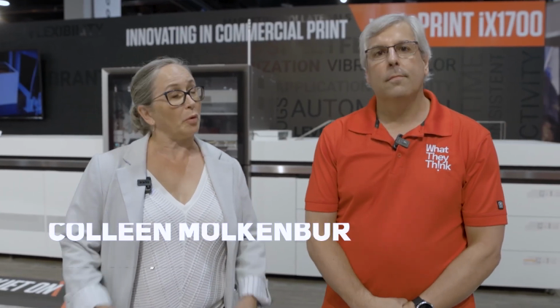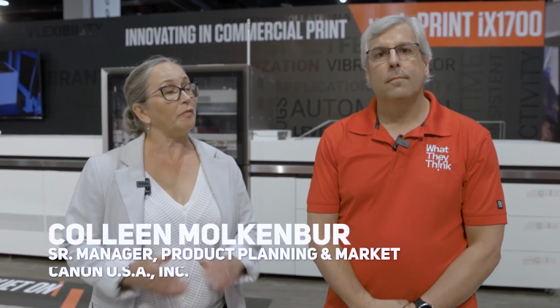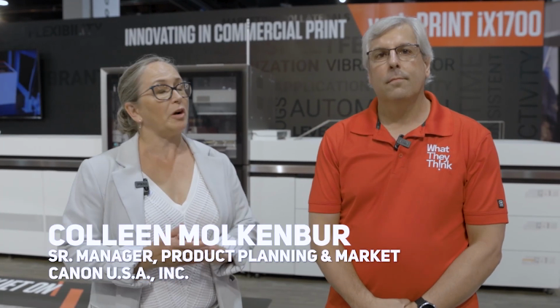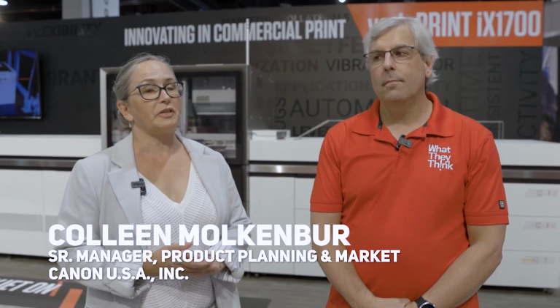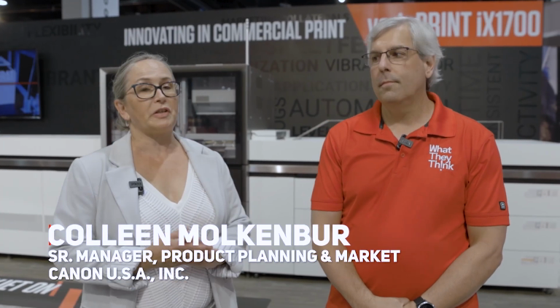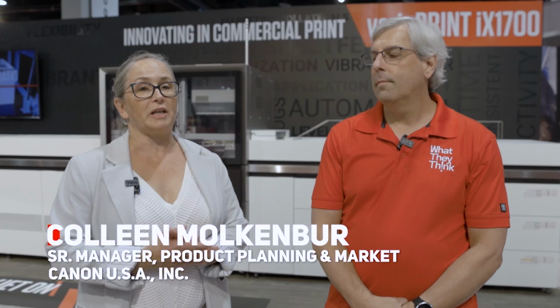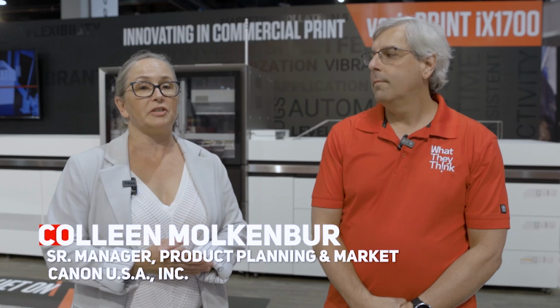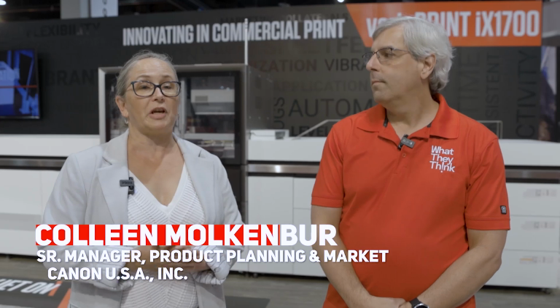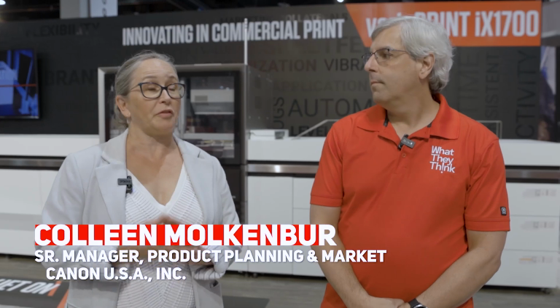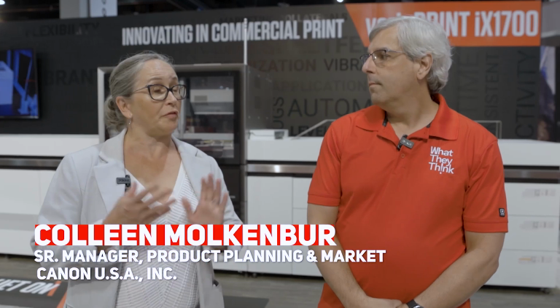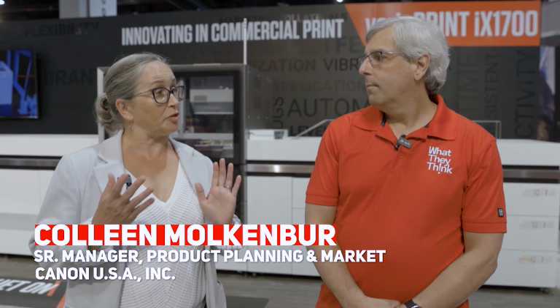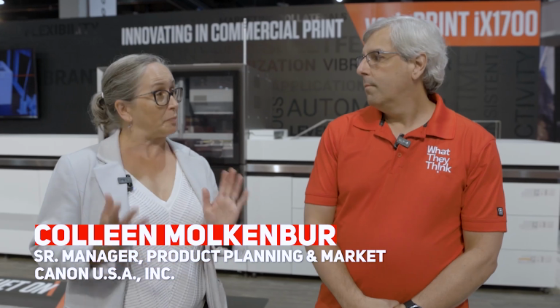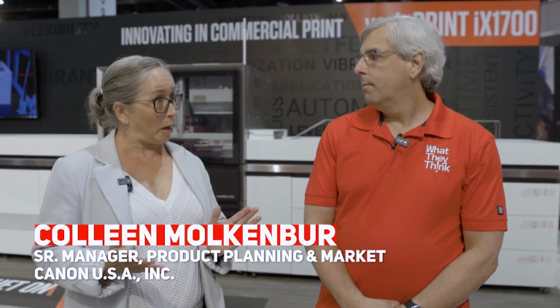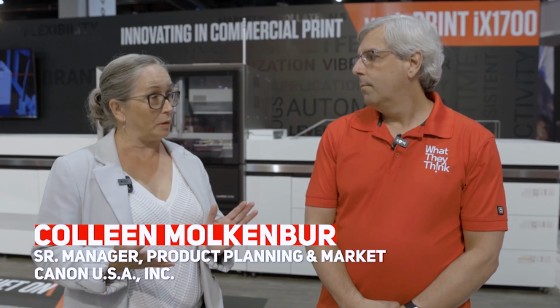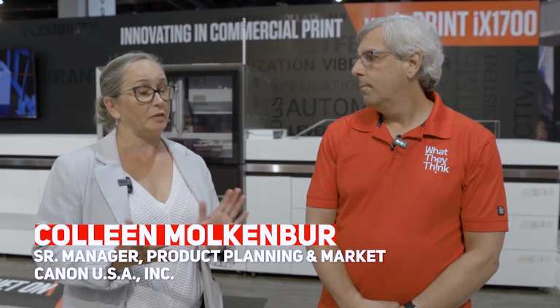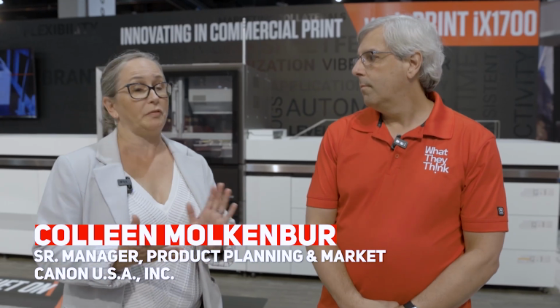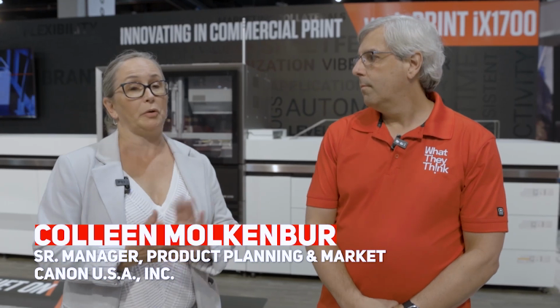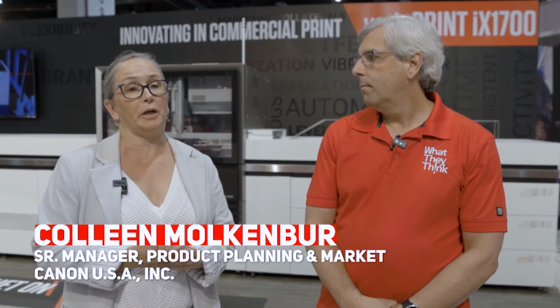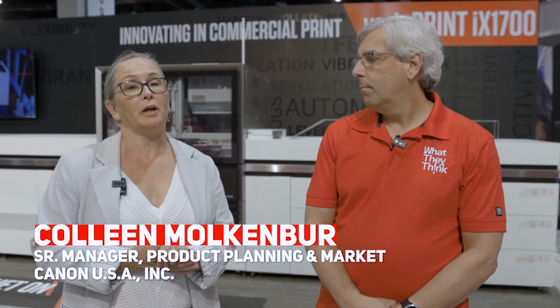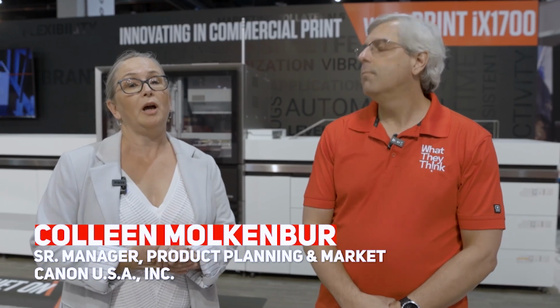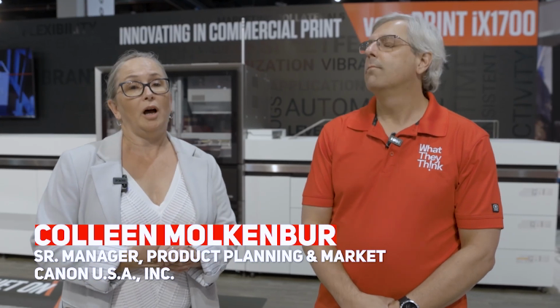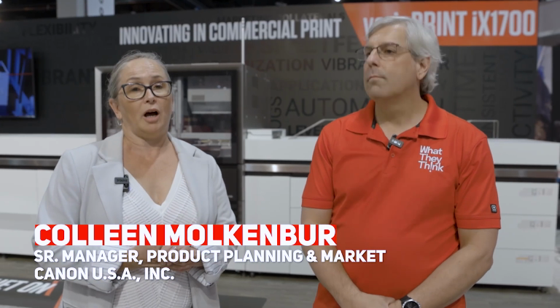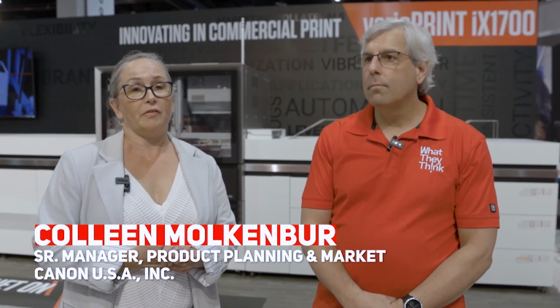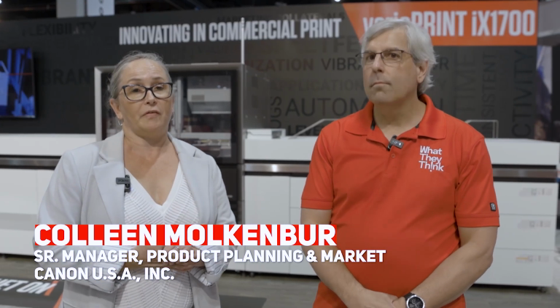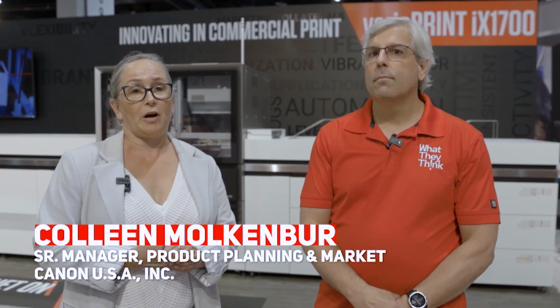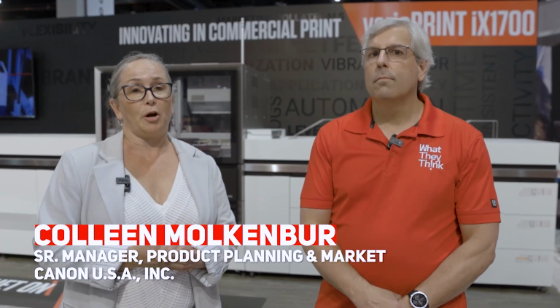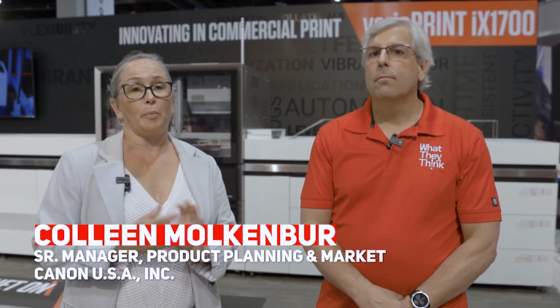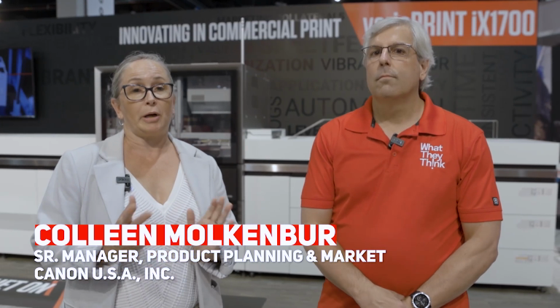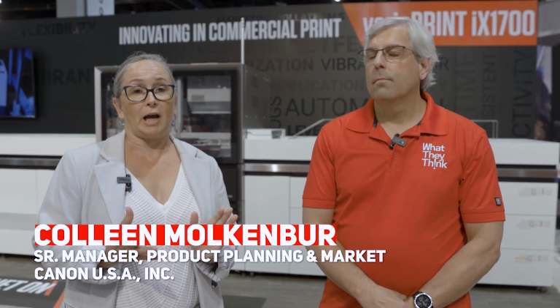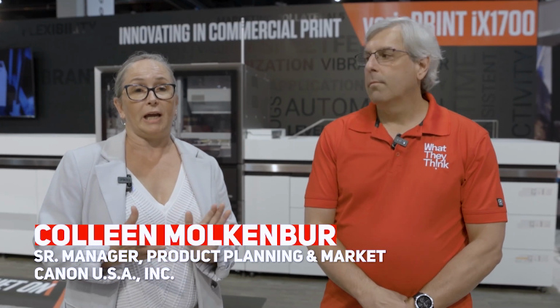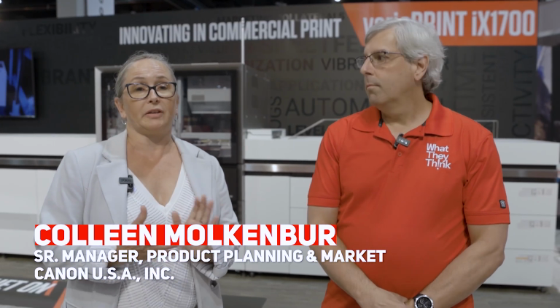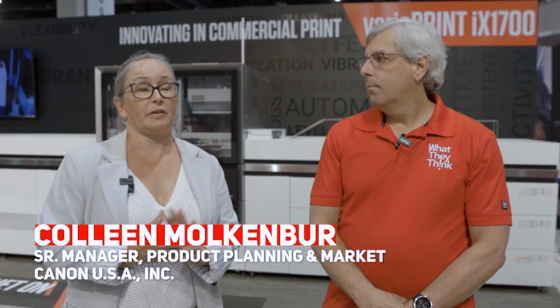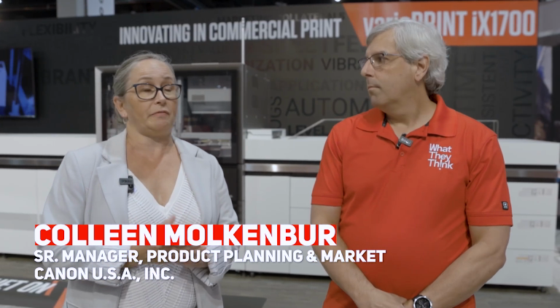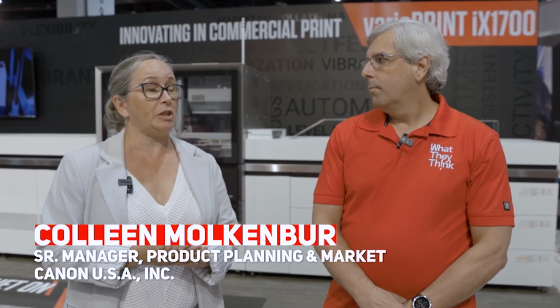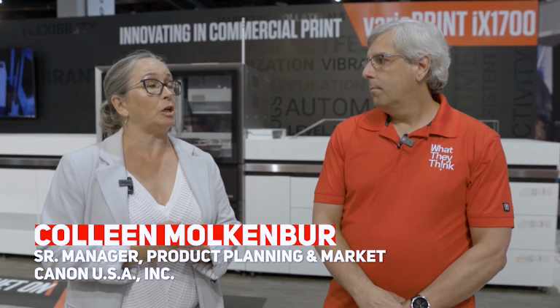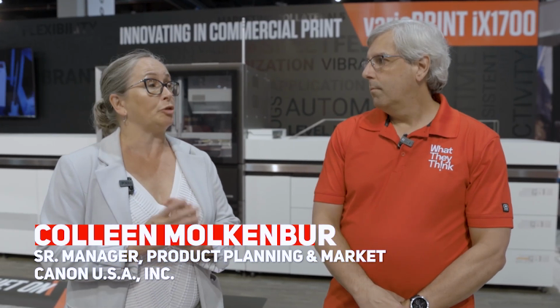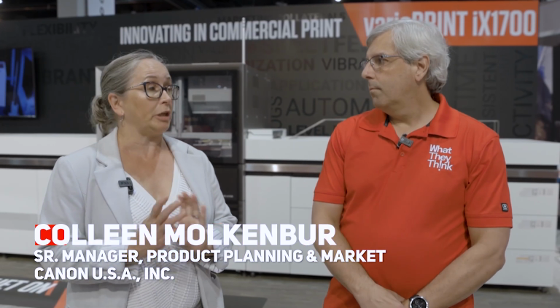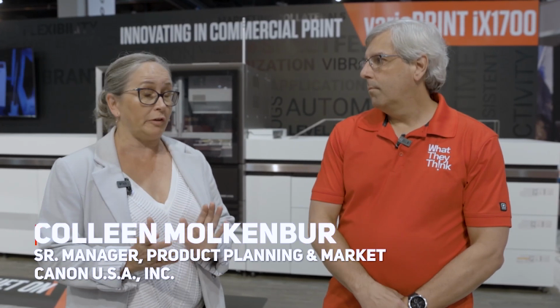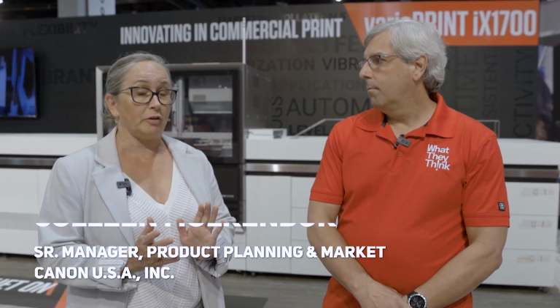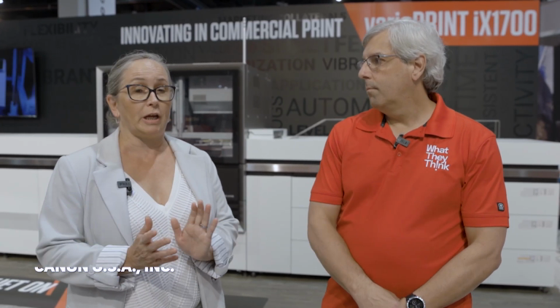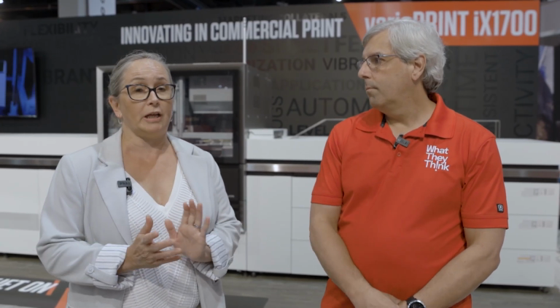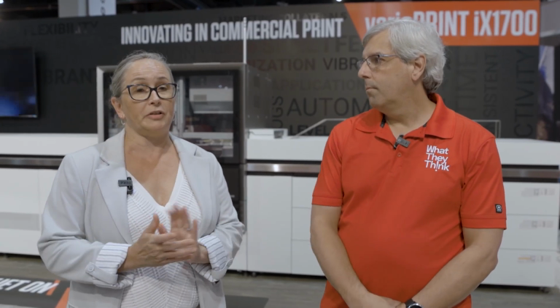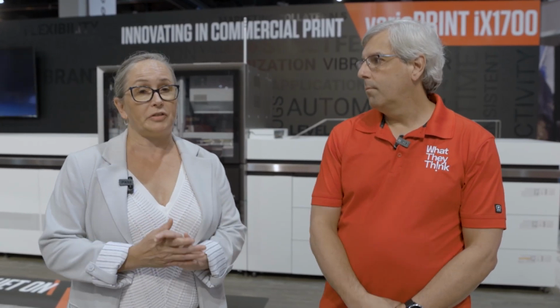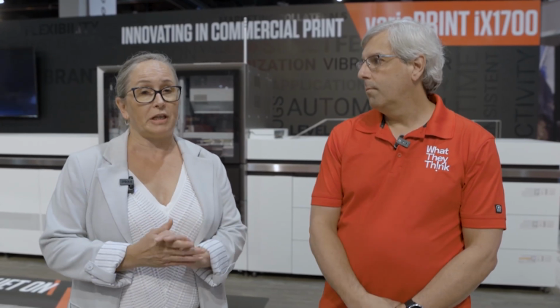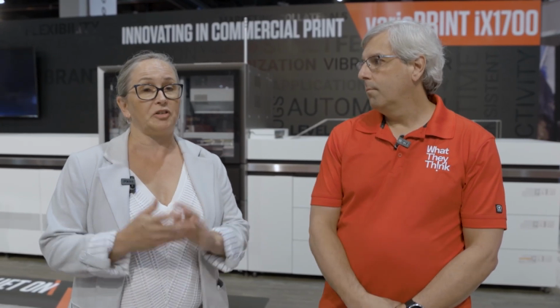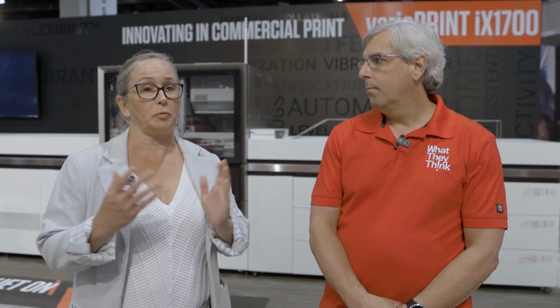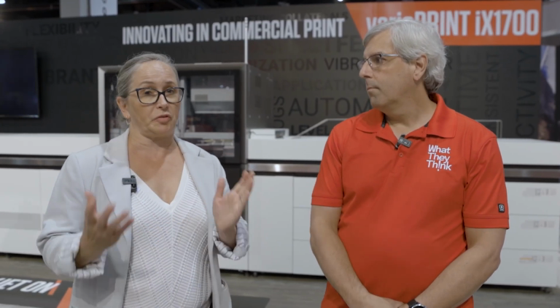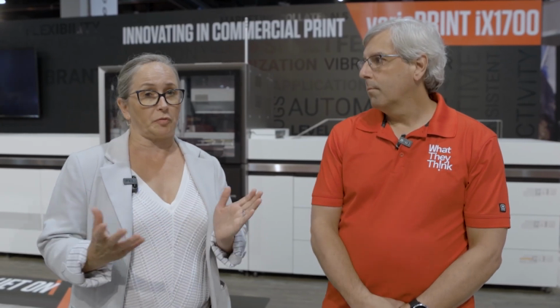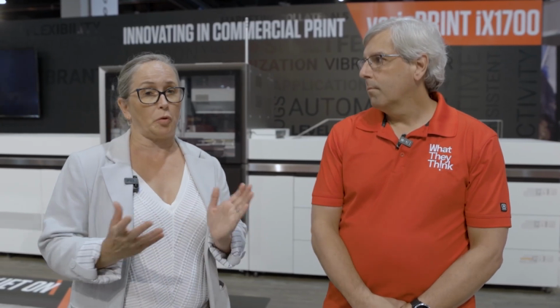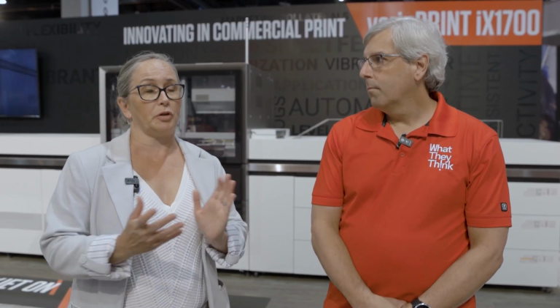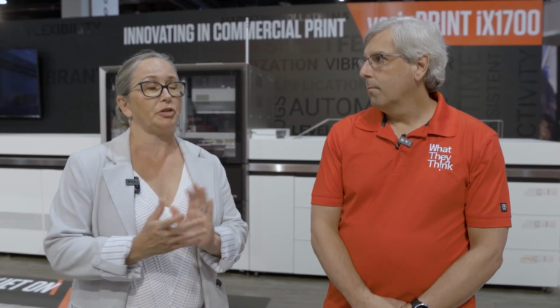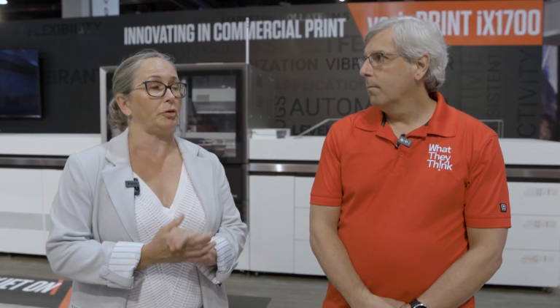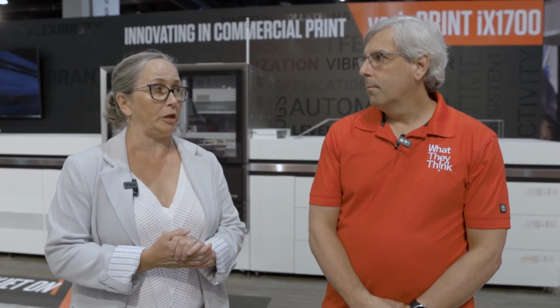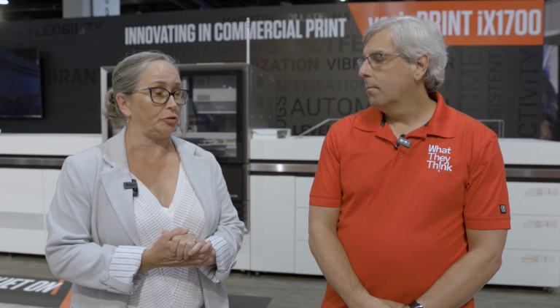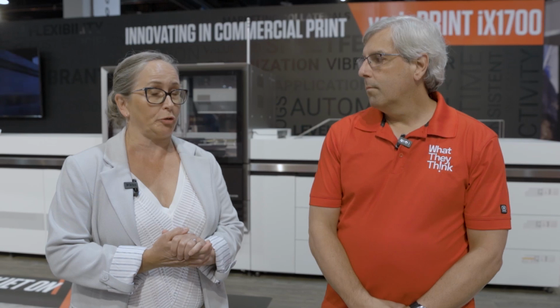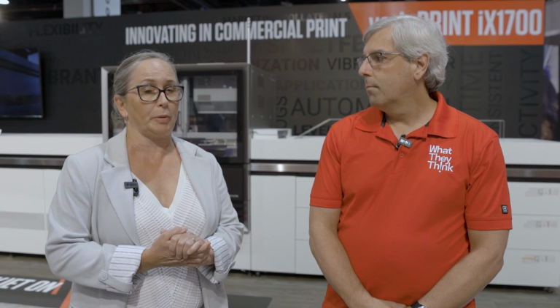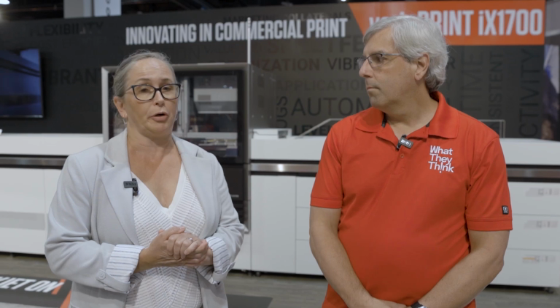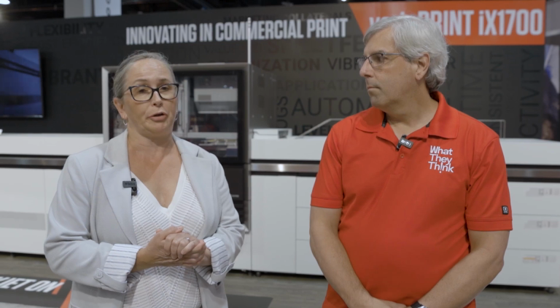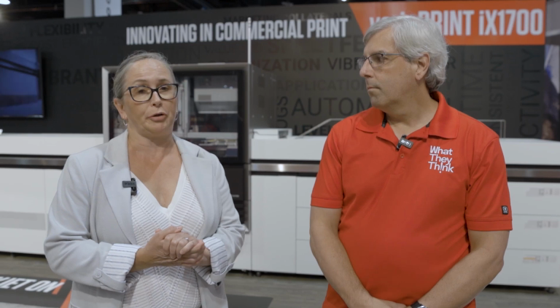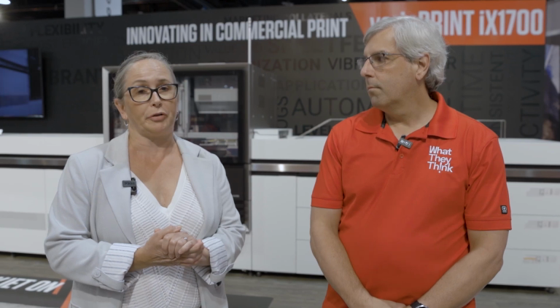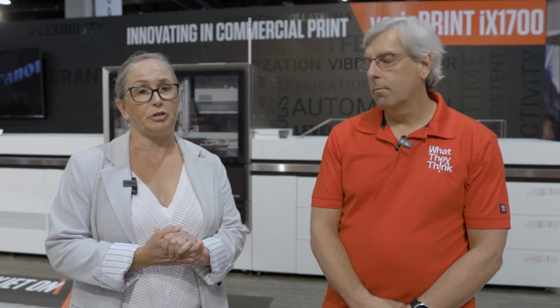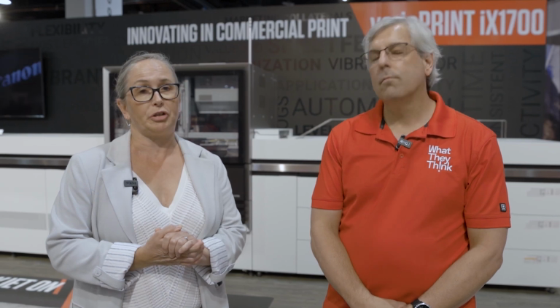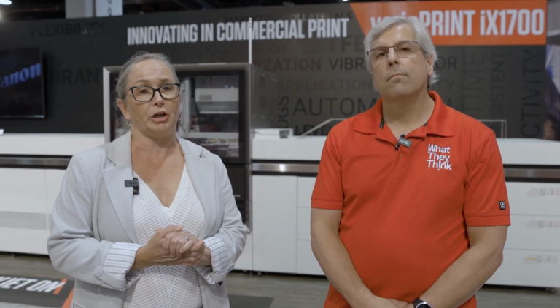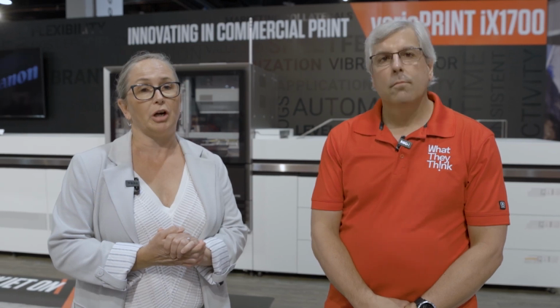We're very excited to have the first public viewing of the VarioPrint IX 1700 in the United States. It was, of course, shown at Drupa earlier this year.